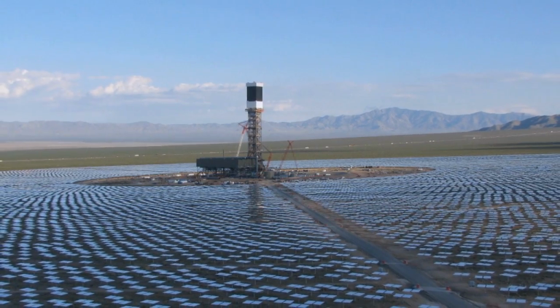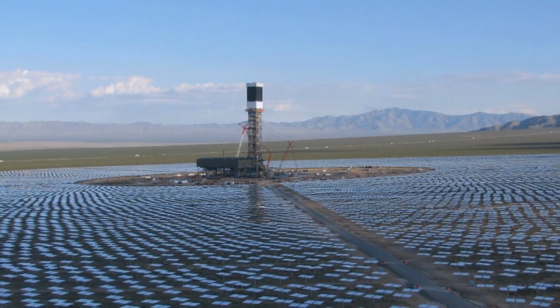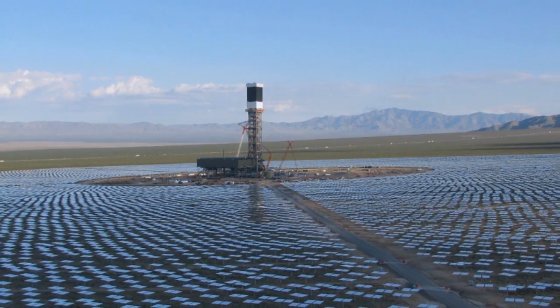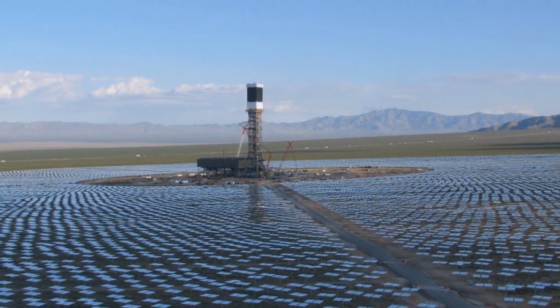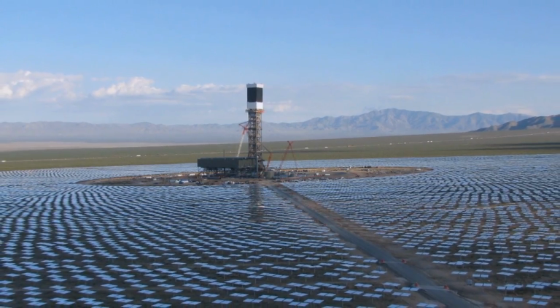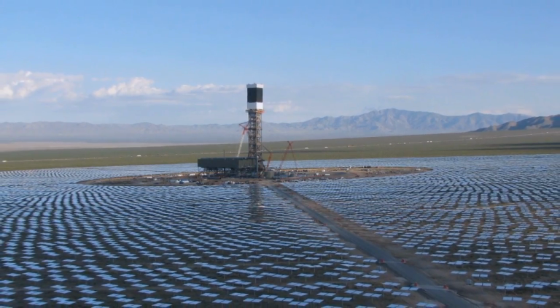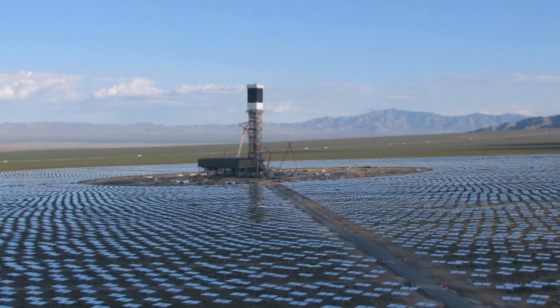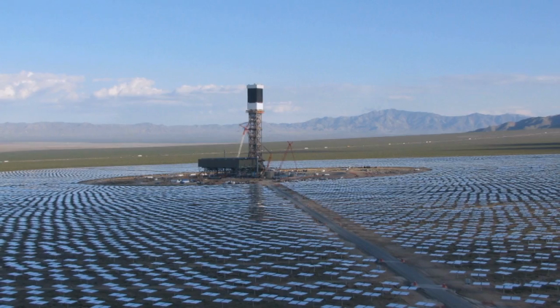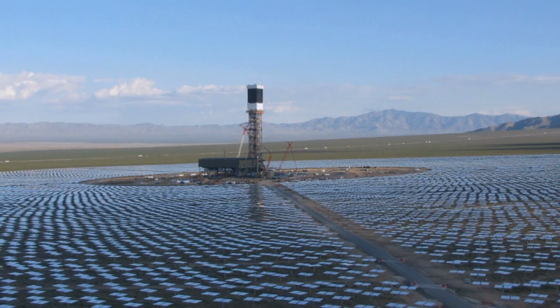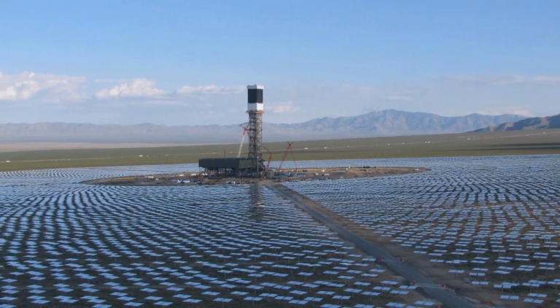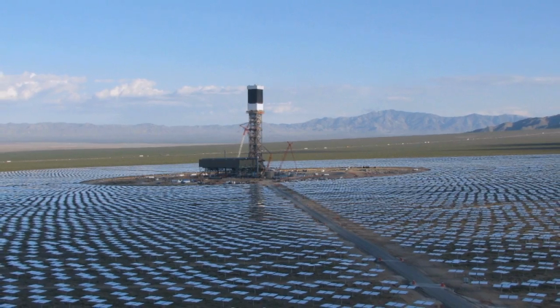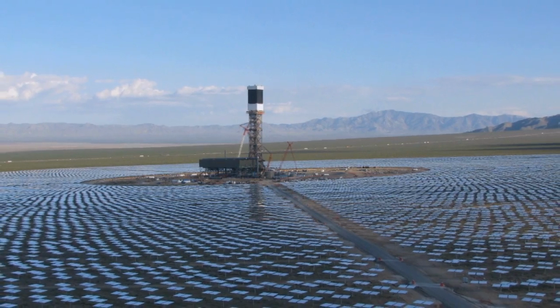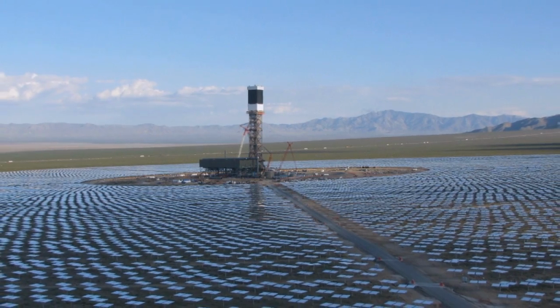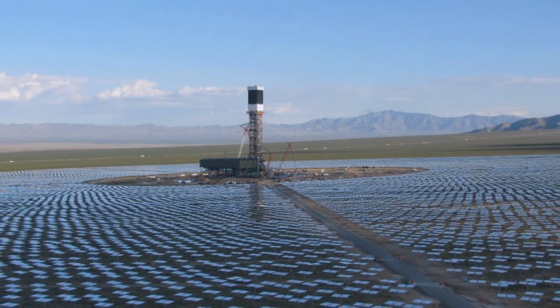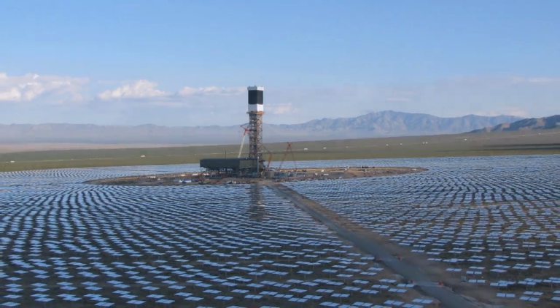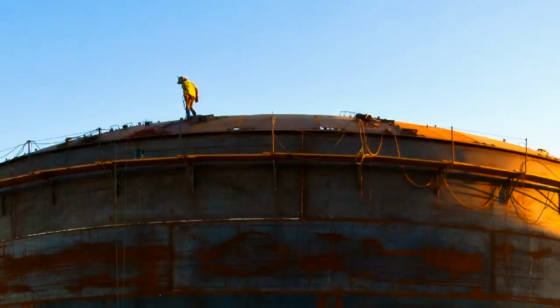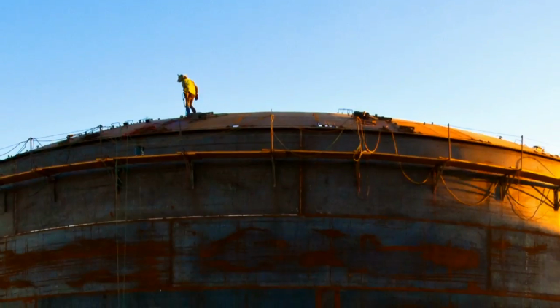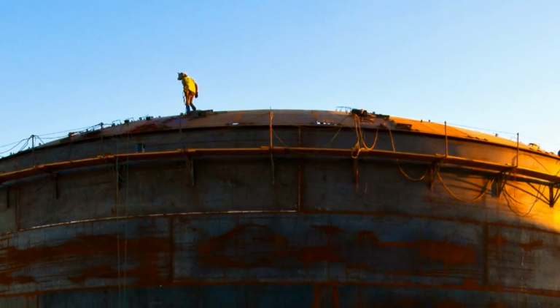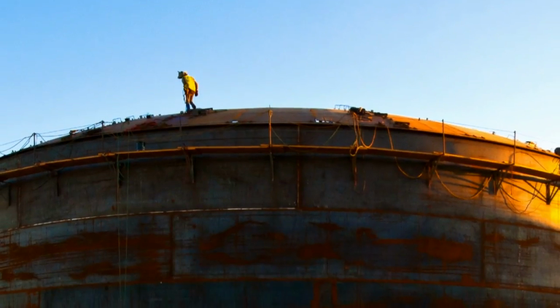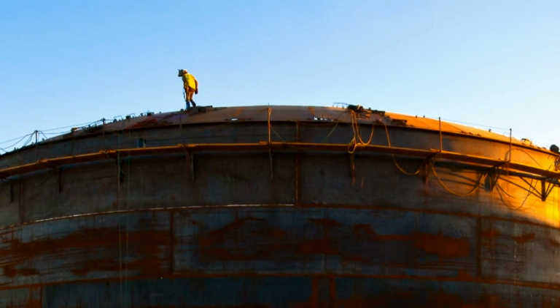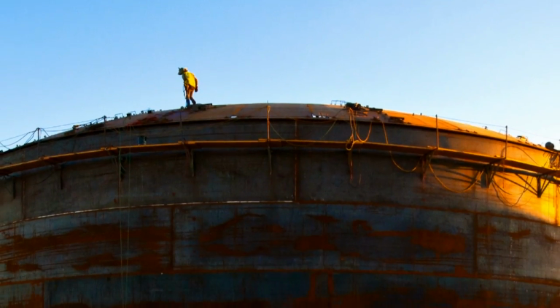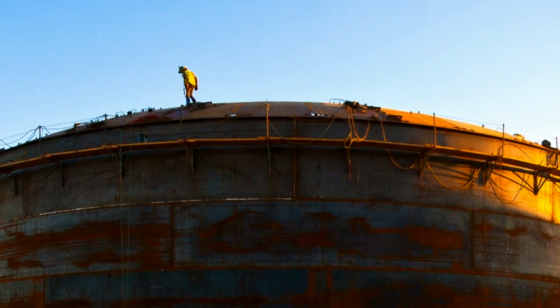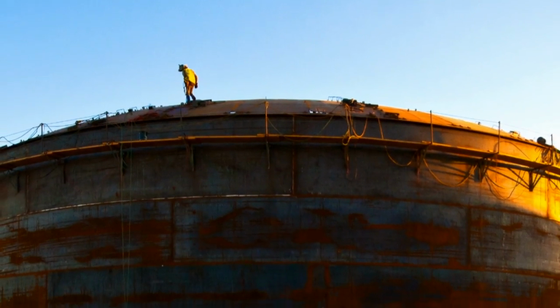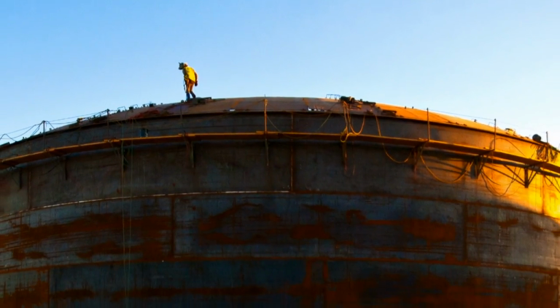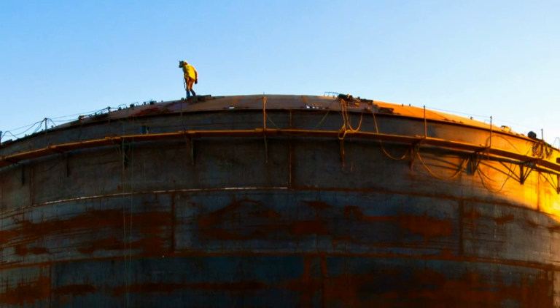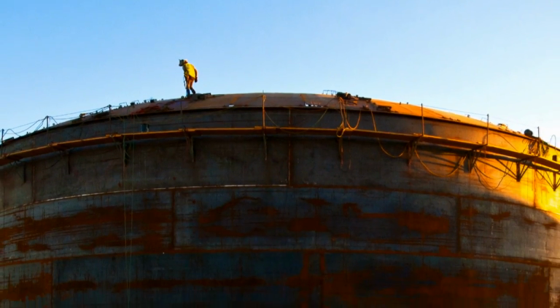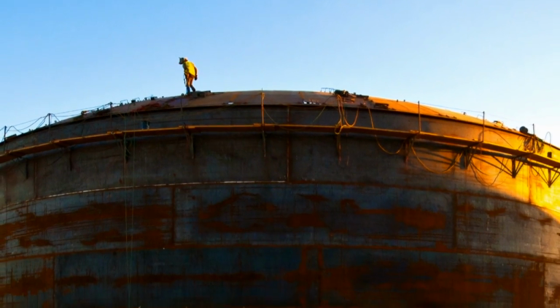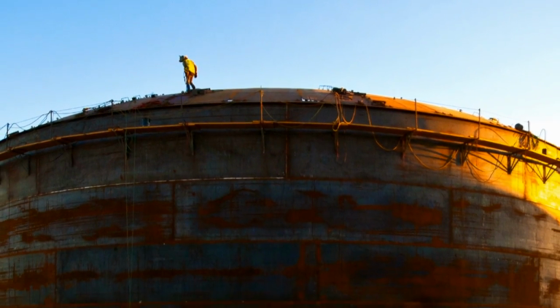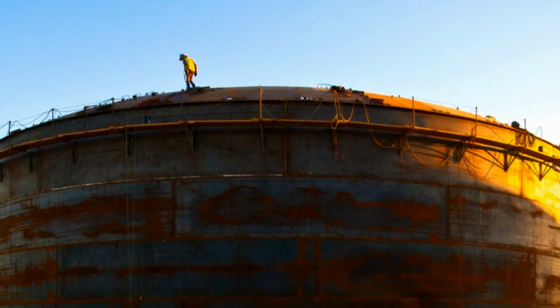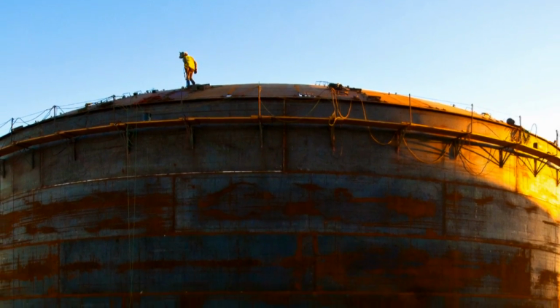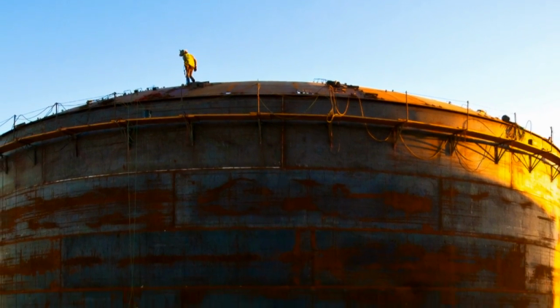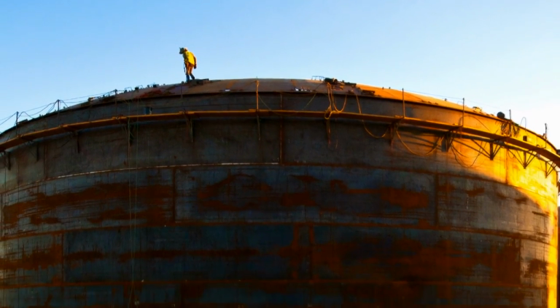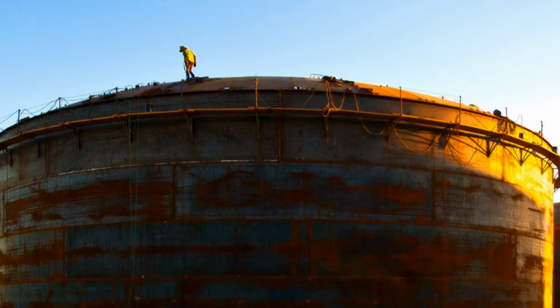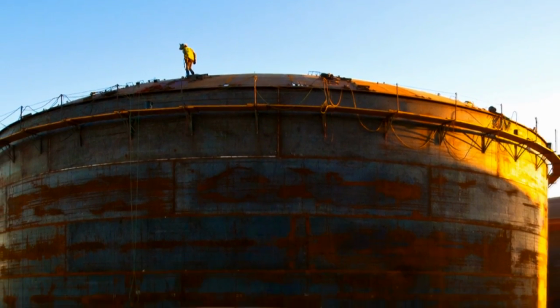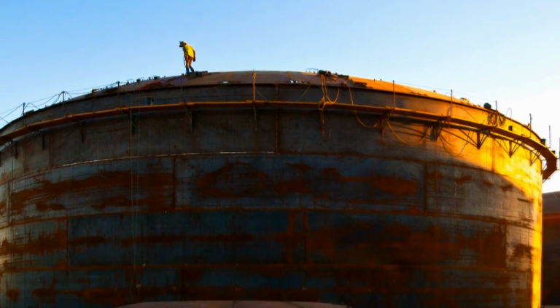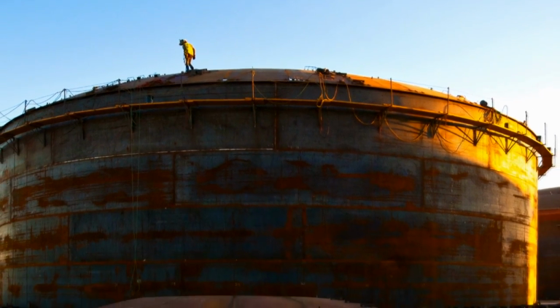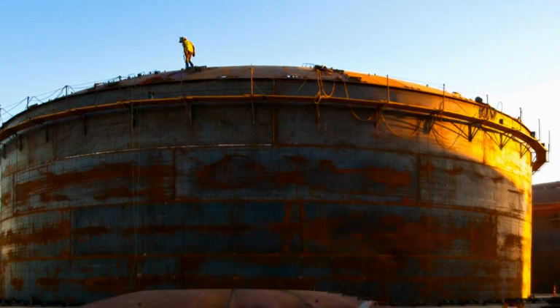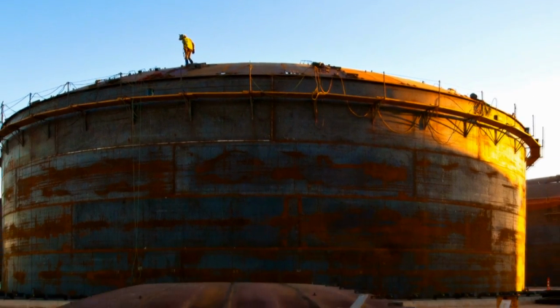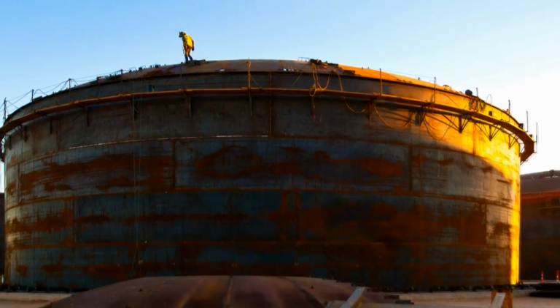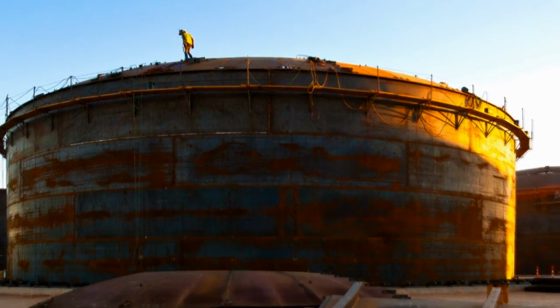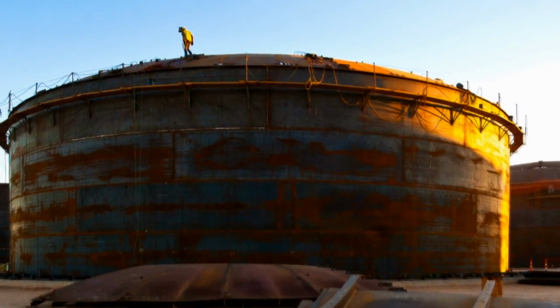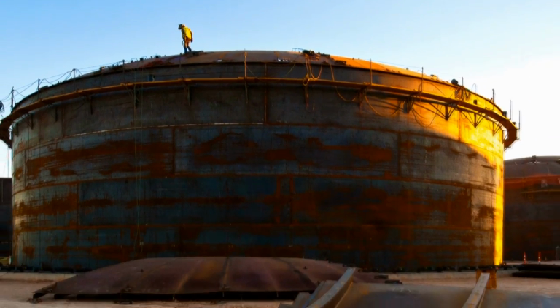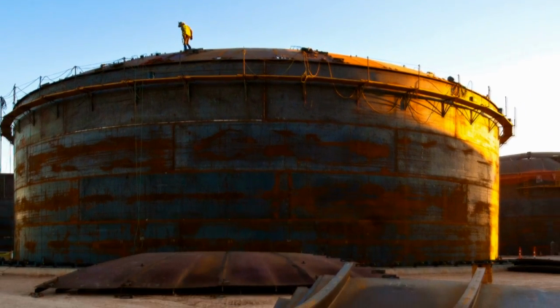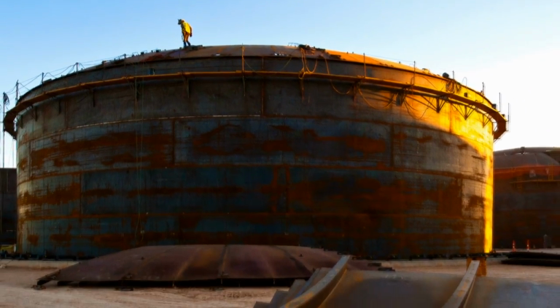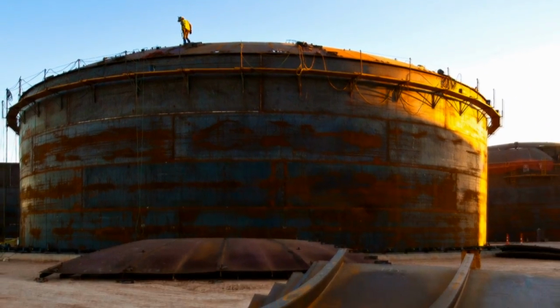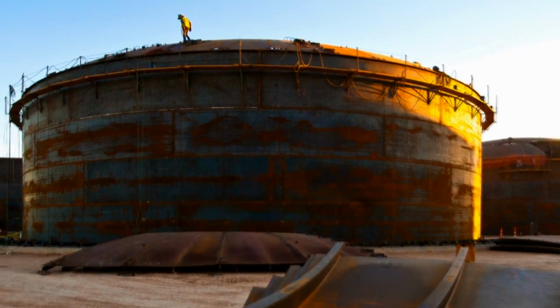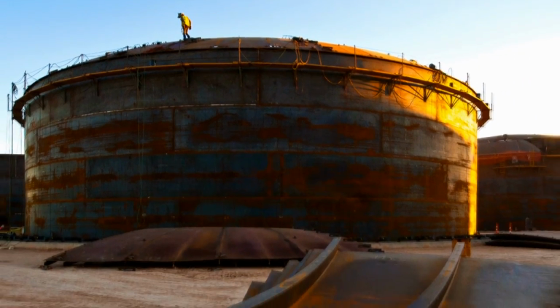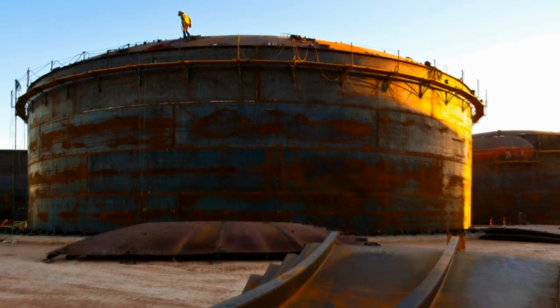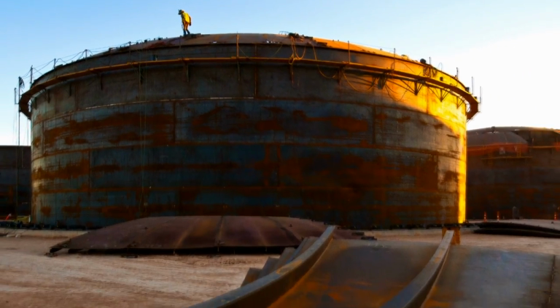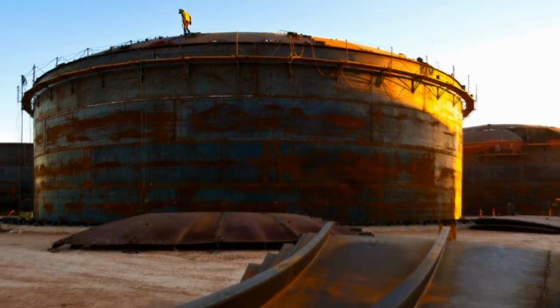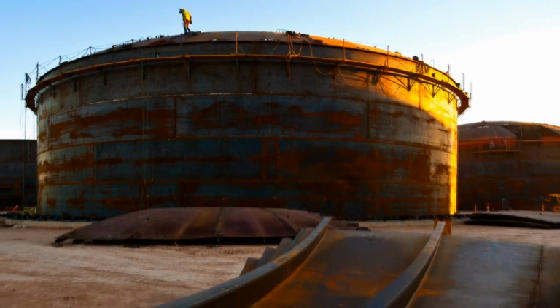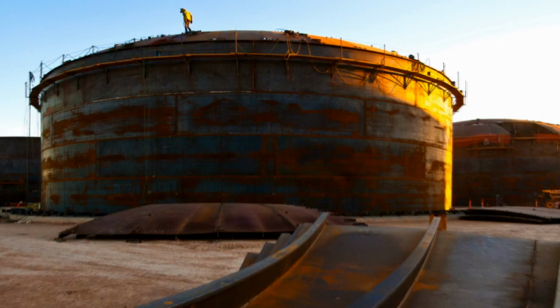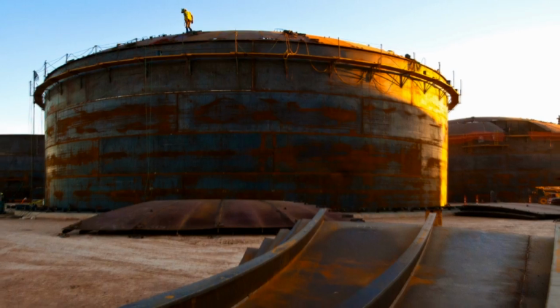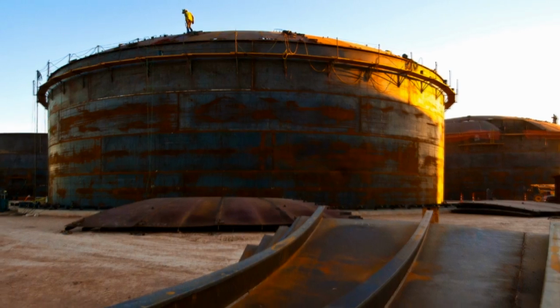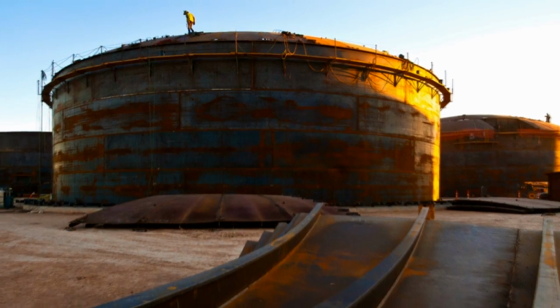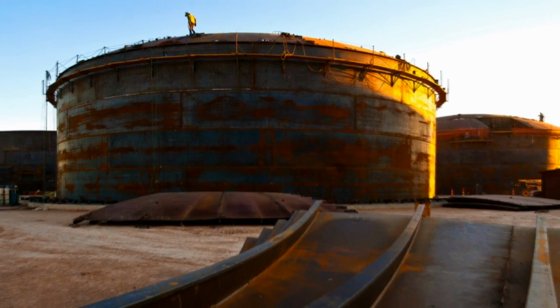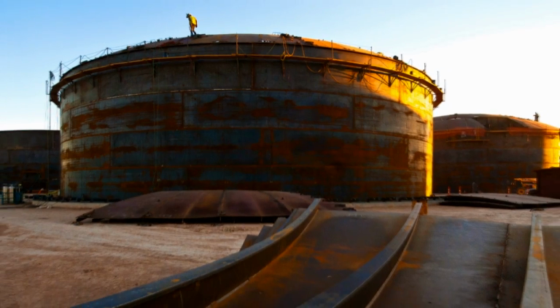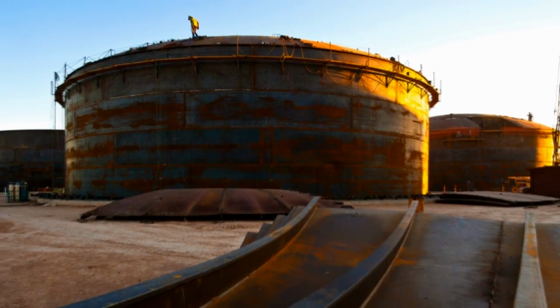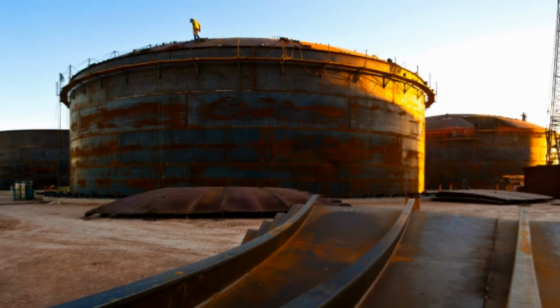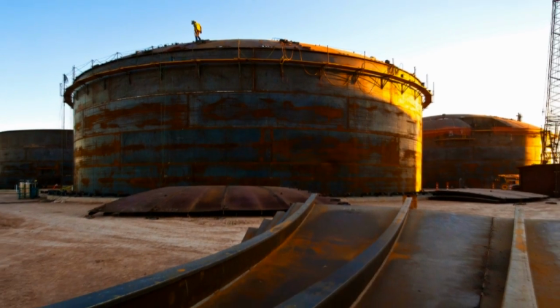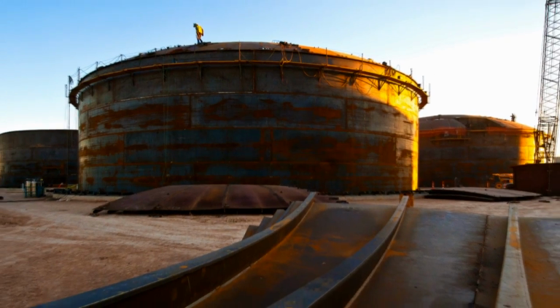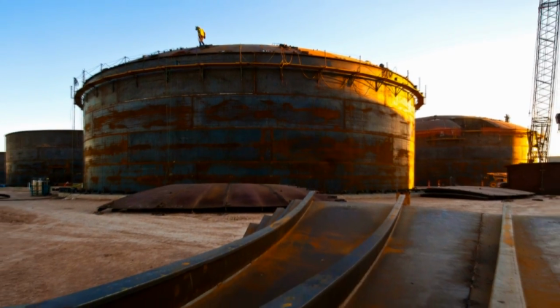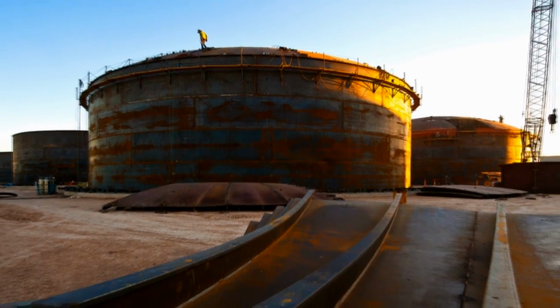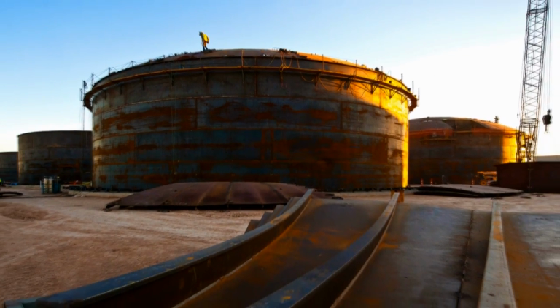Ivanpah doesn't include storage, but the first U.S. solar plant with storage started delivering electricity in 2013 in Arizona.